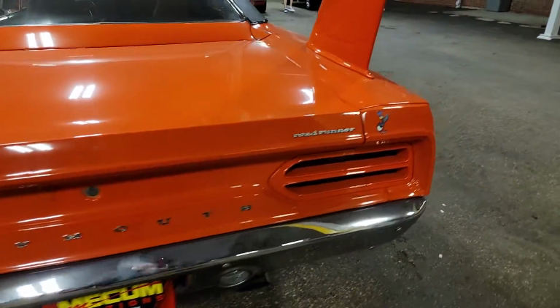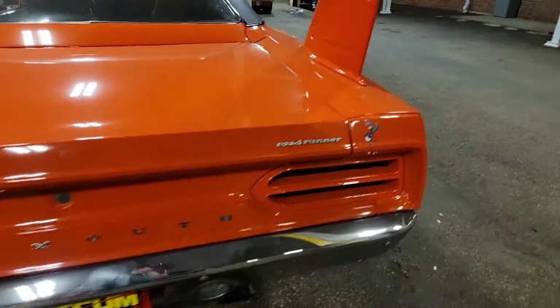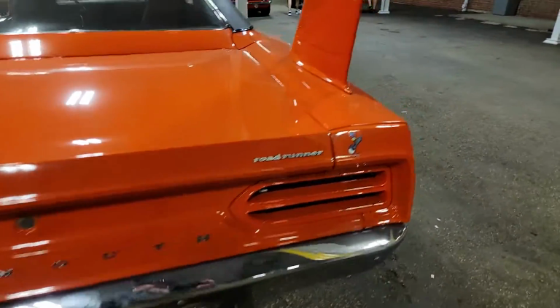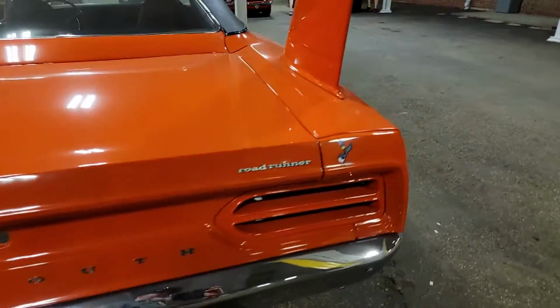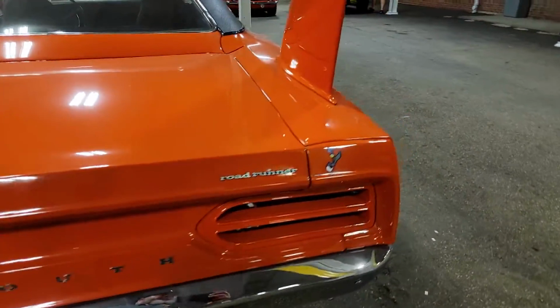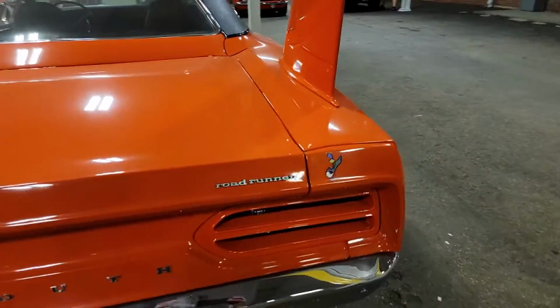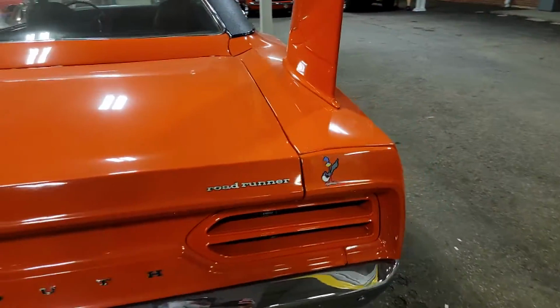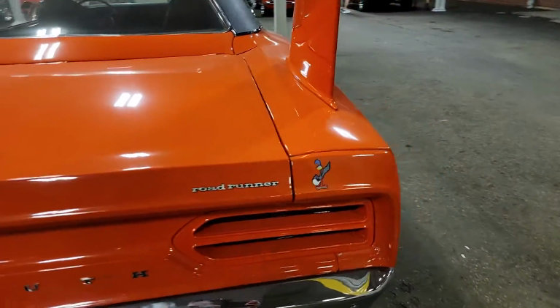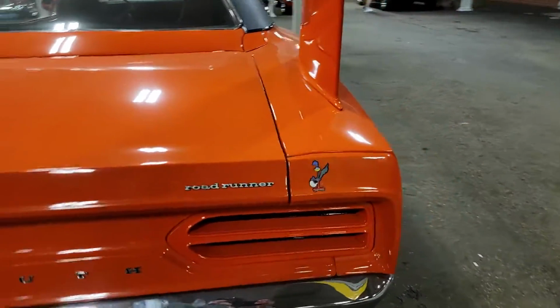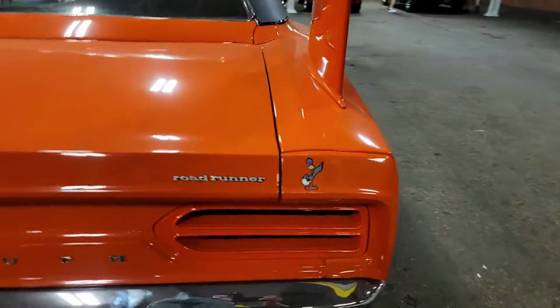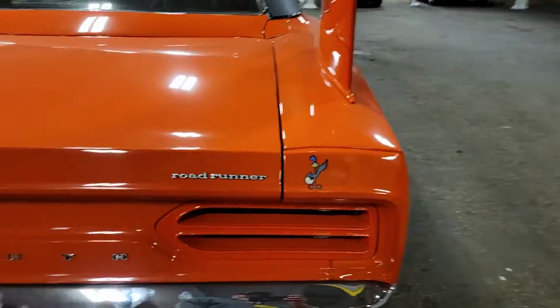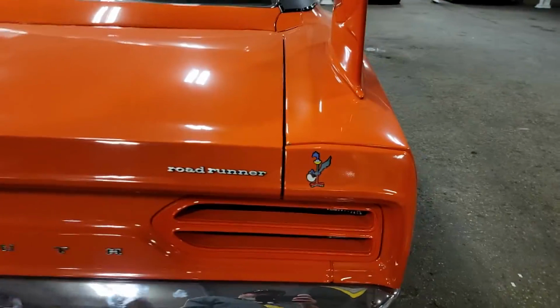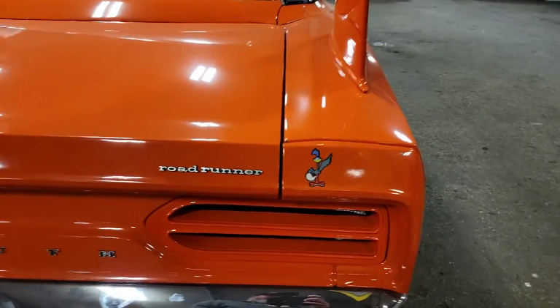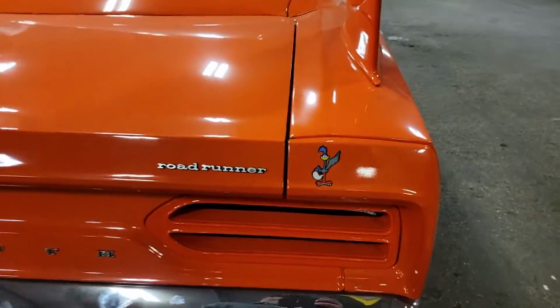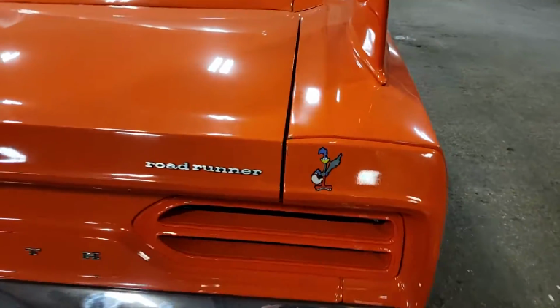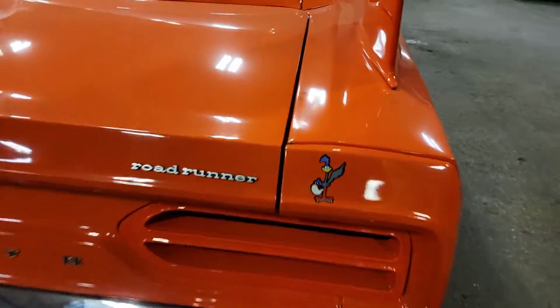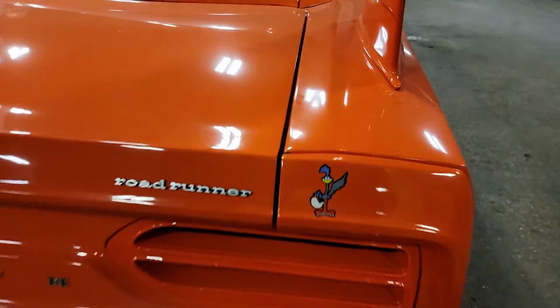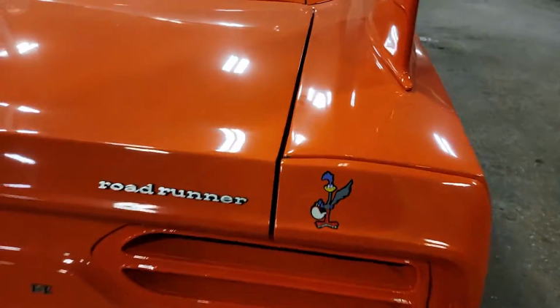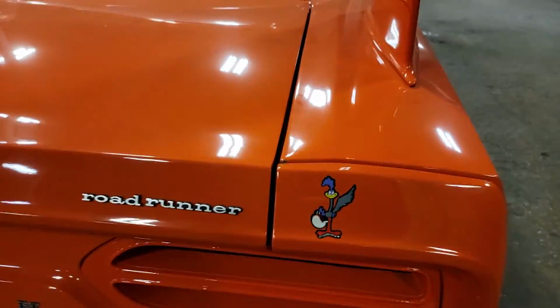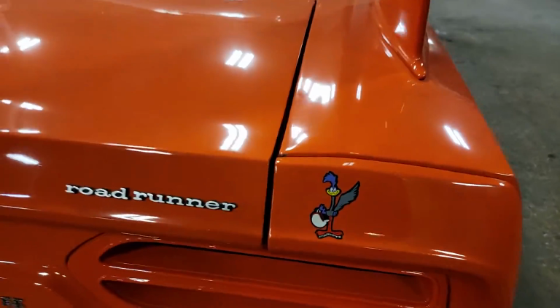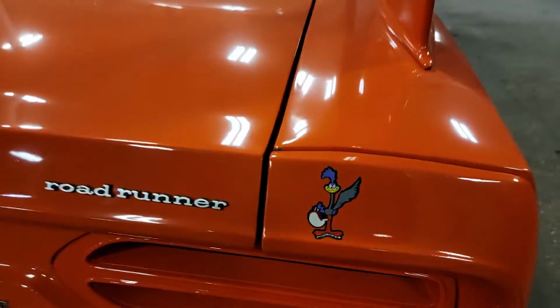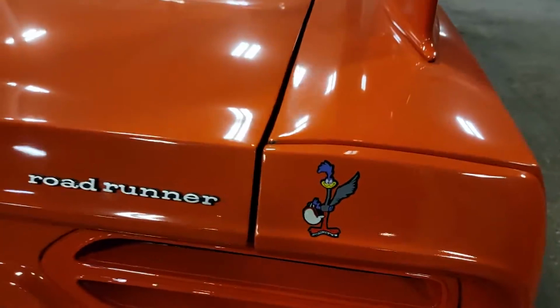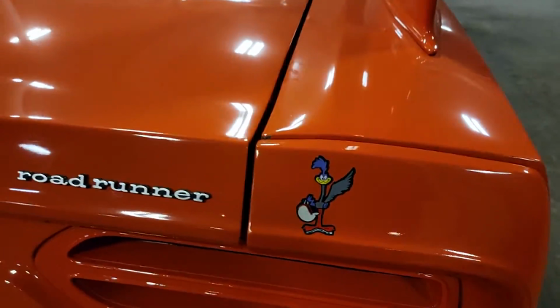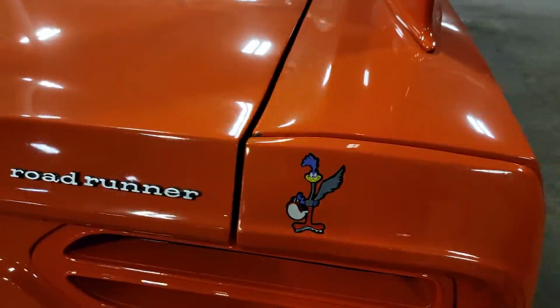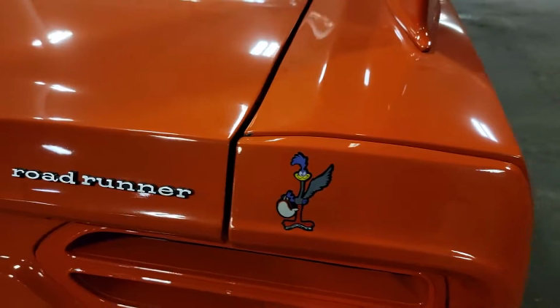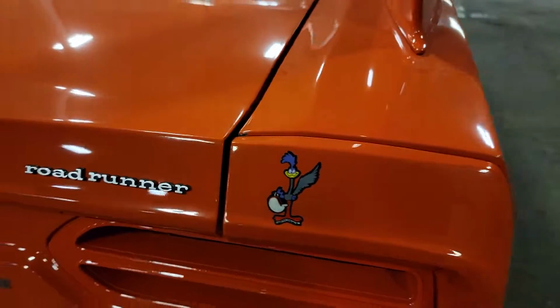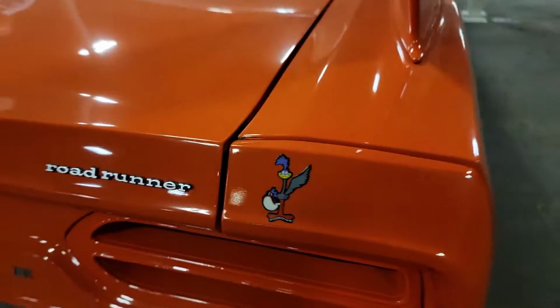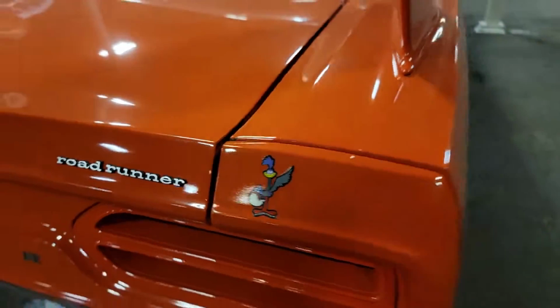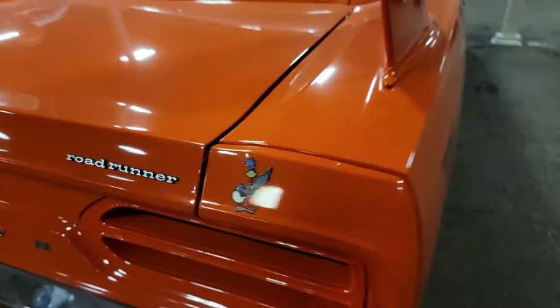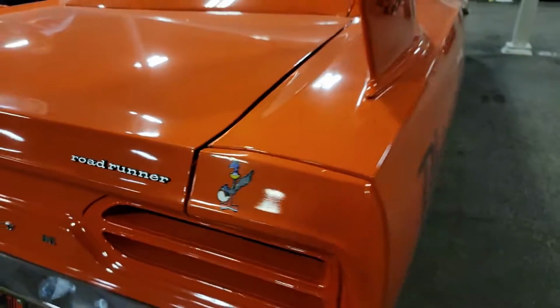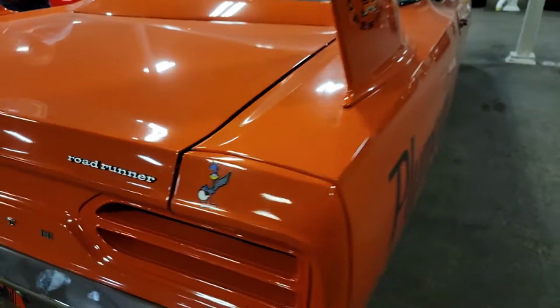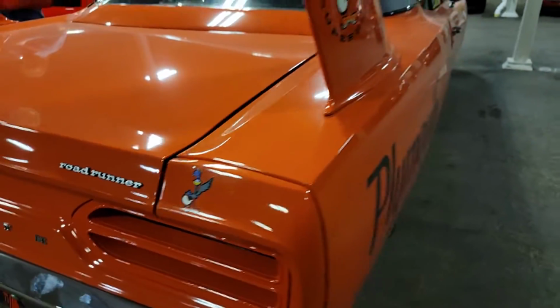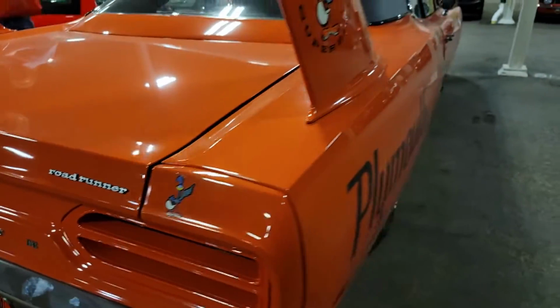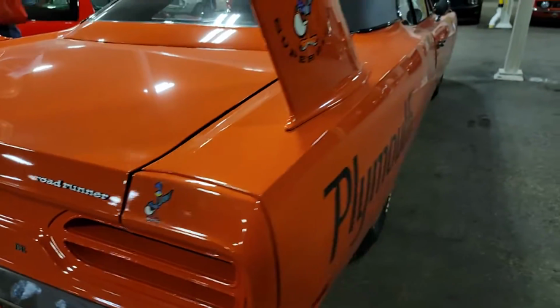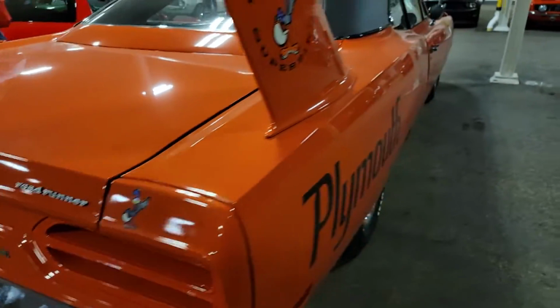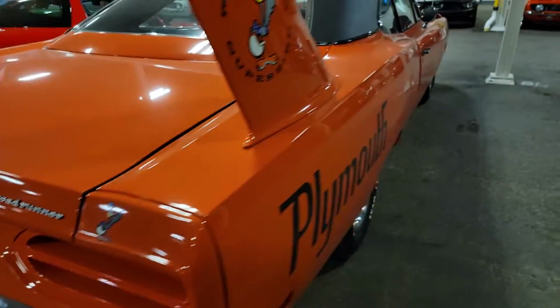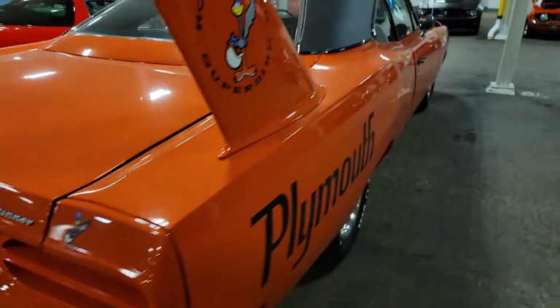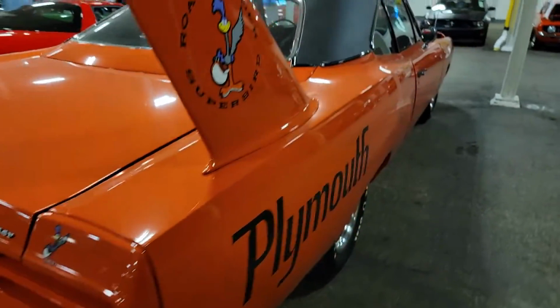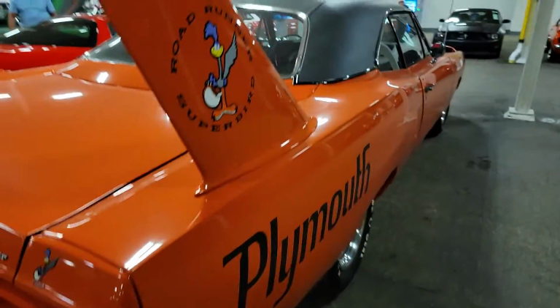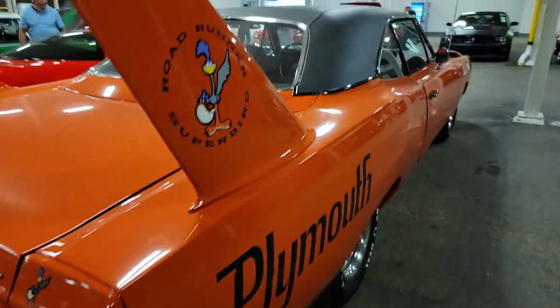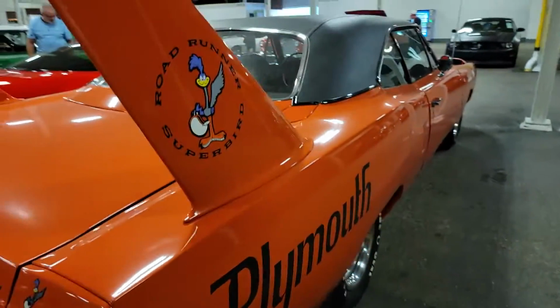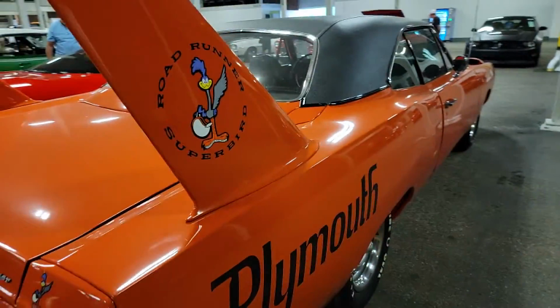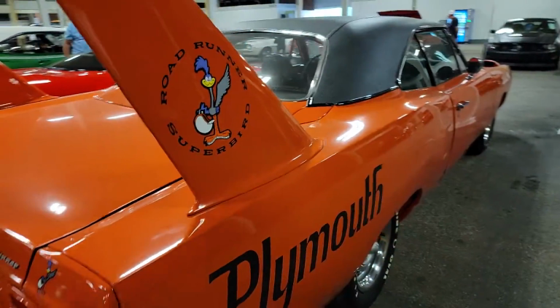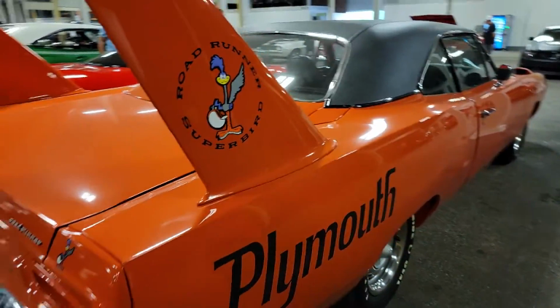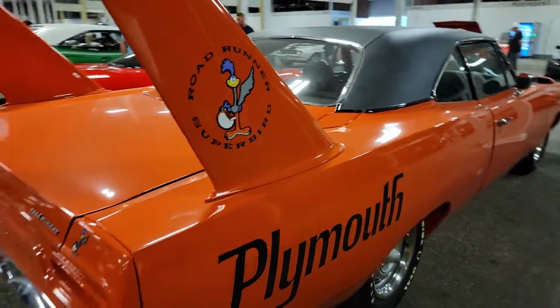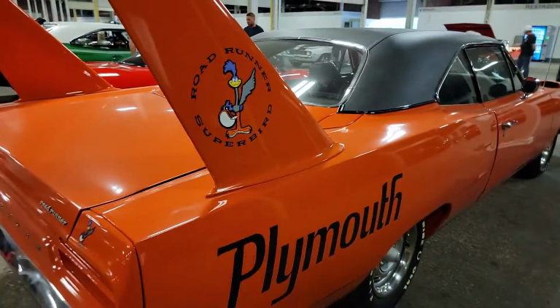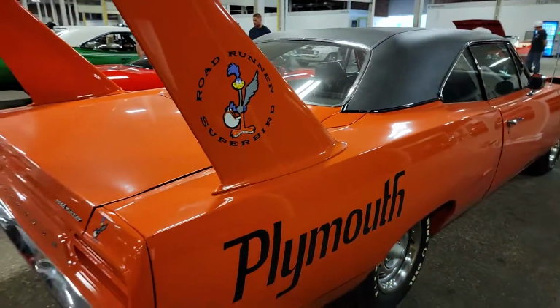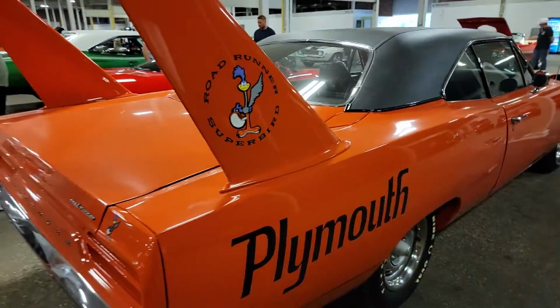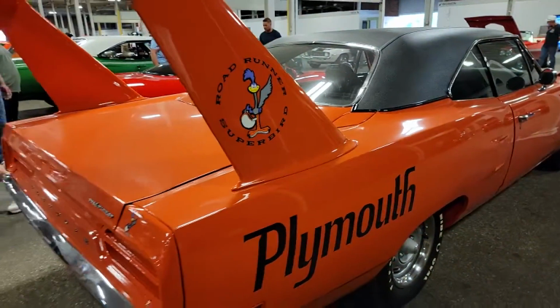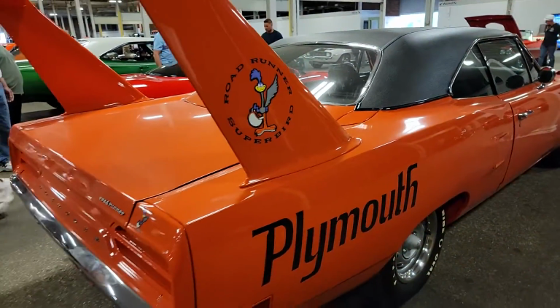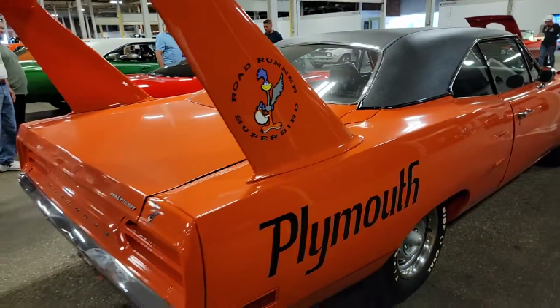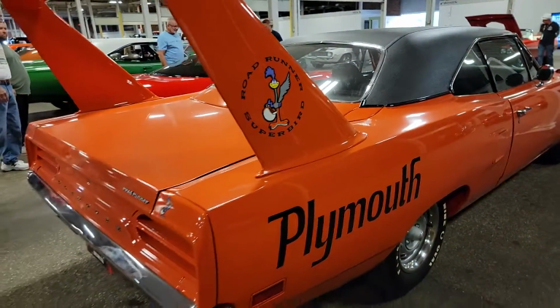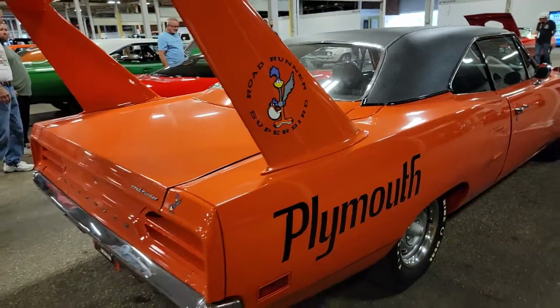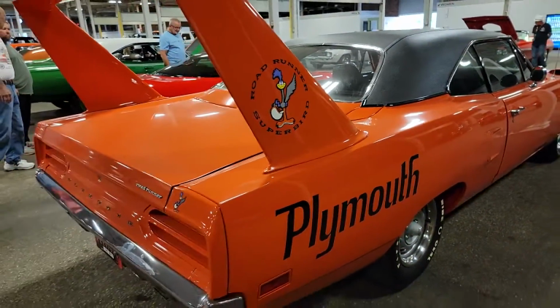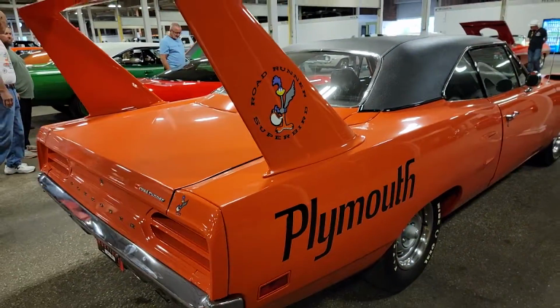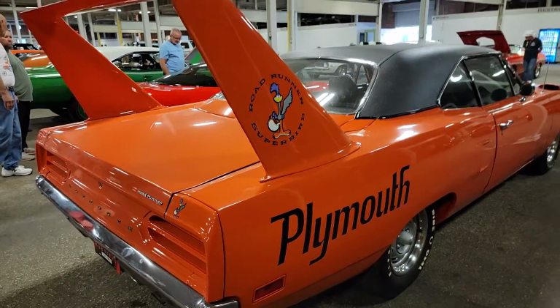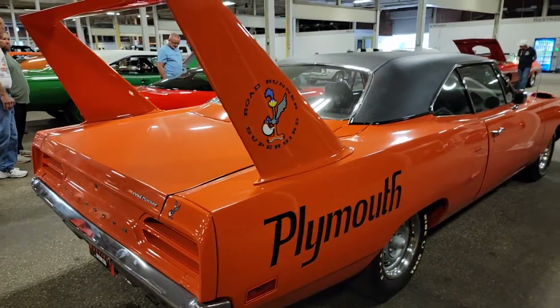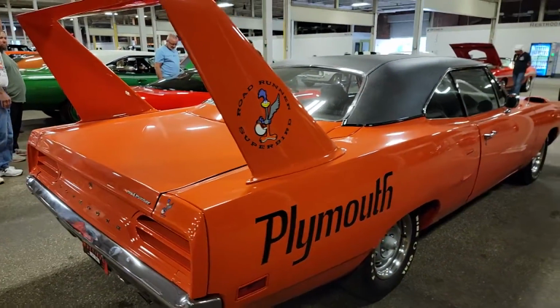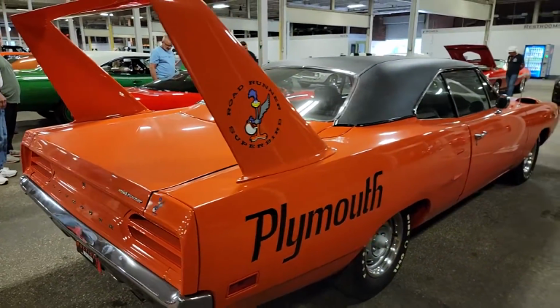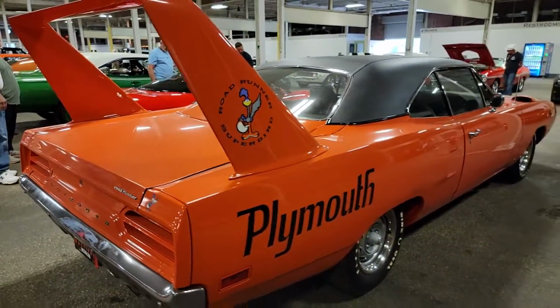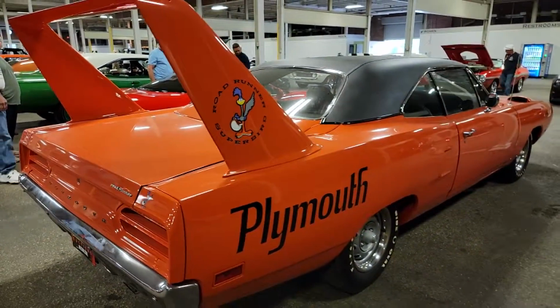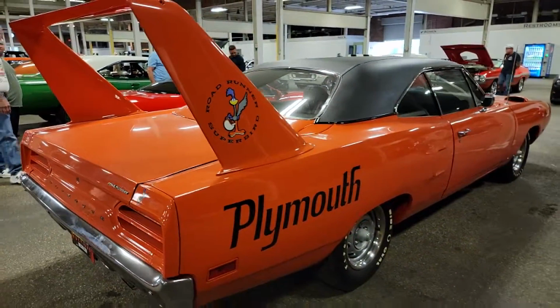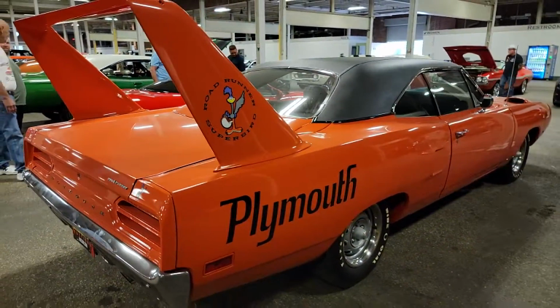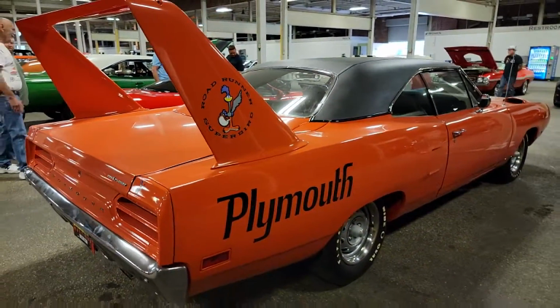Let's see — a homologation car. Go stock car racing. It's not a bad example, and in Hemi Orange.